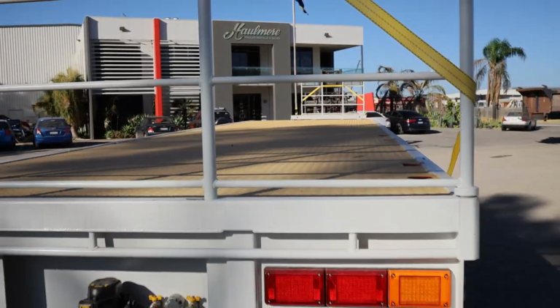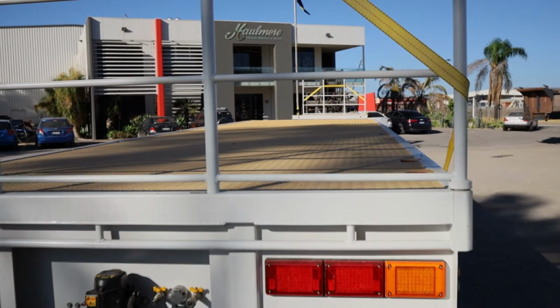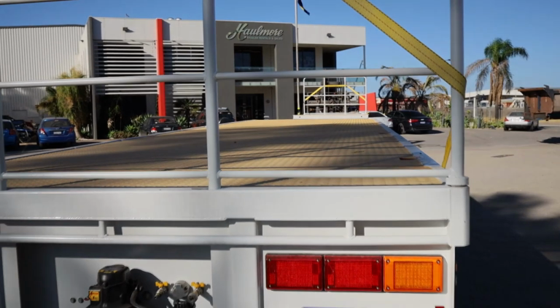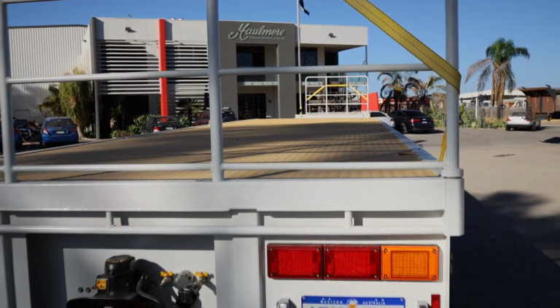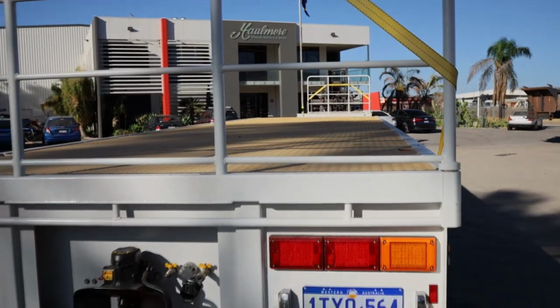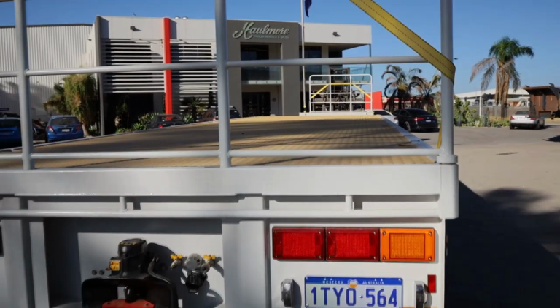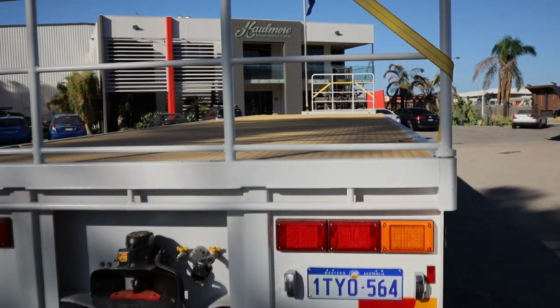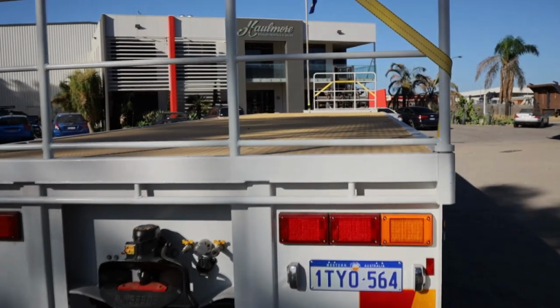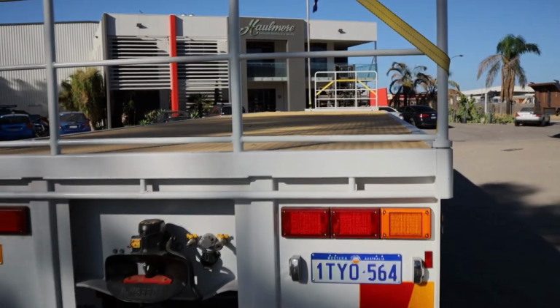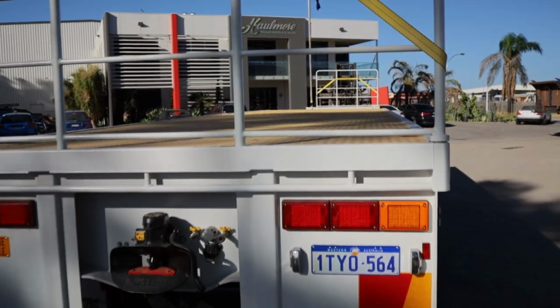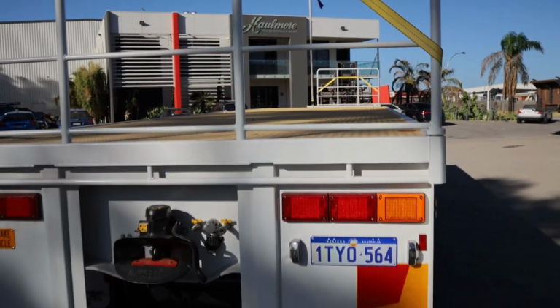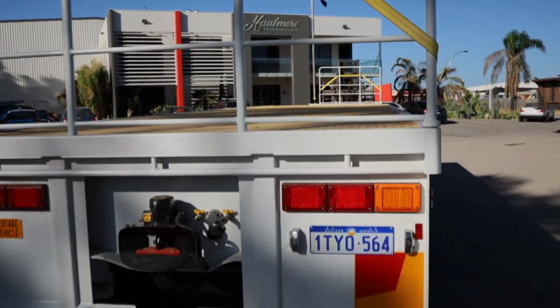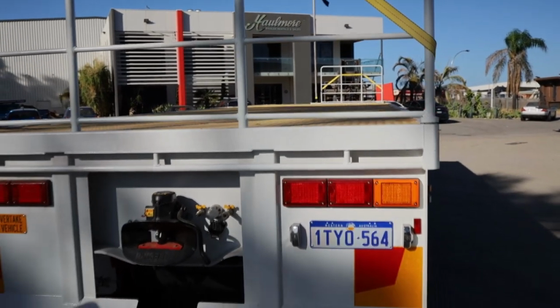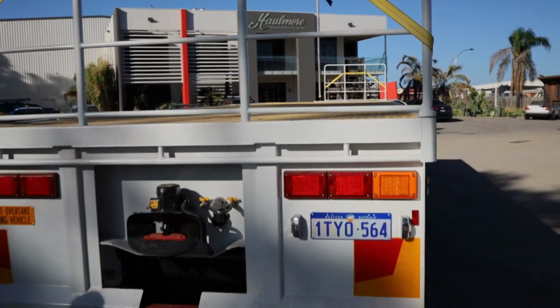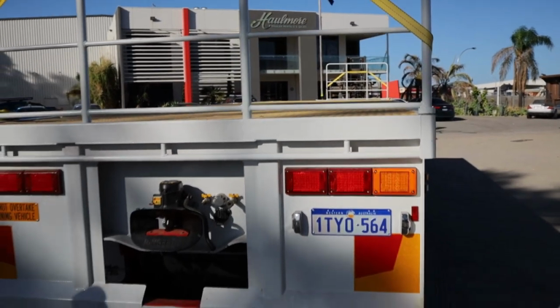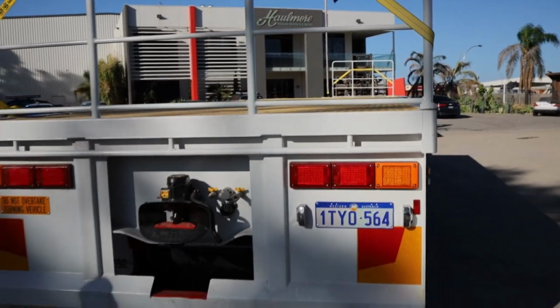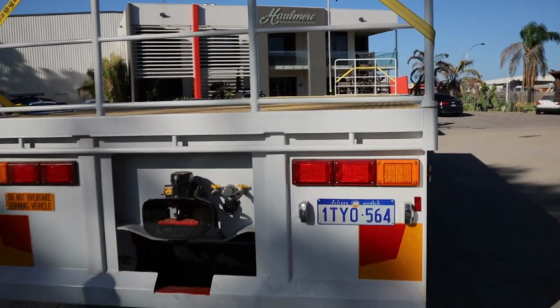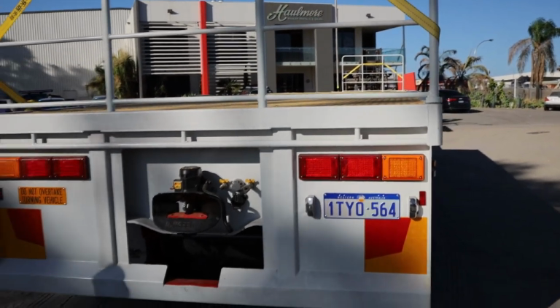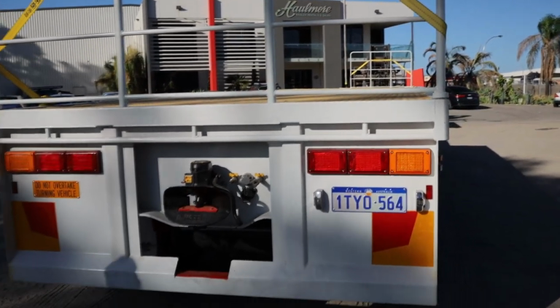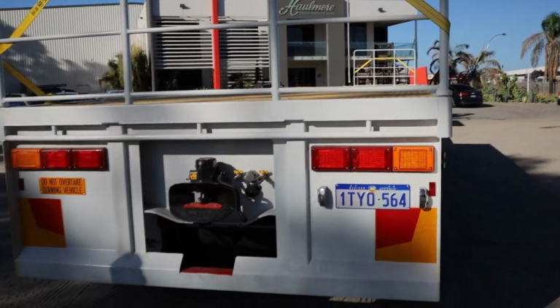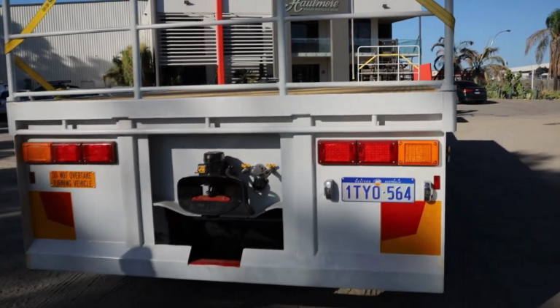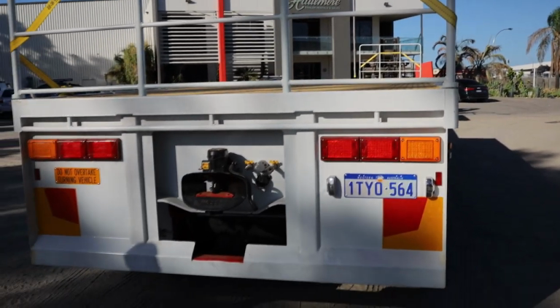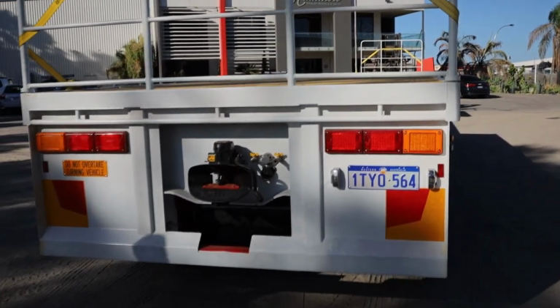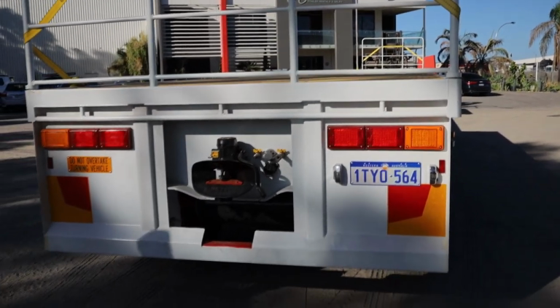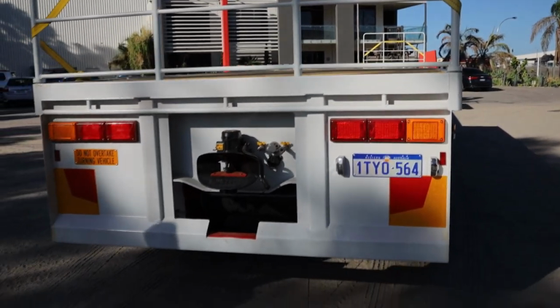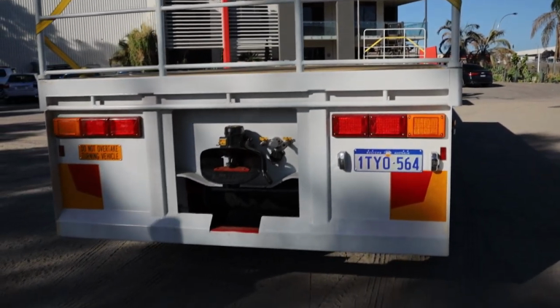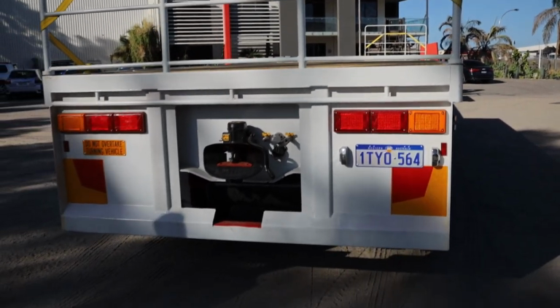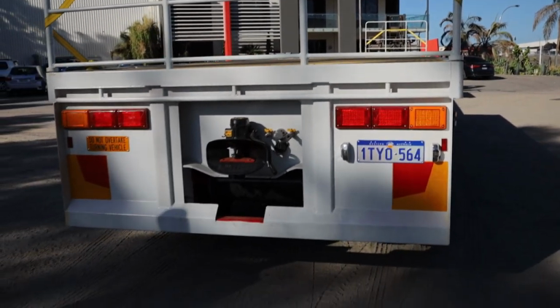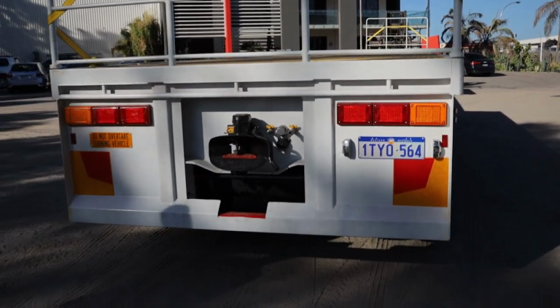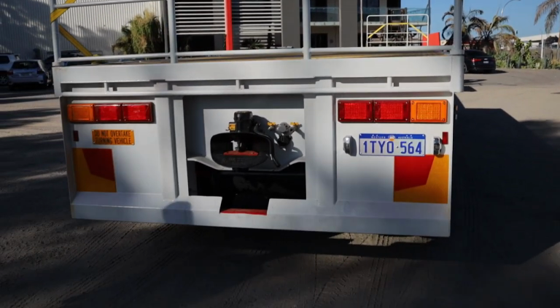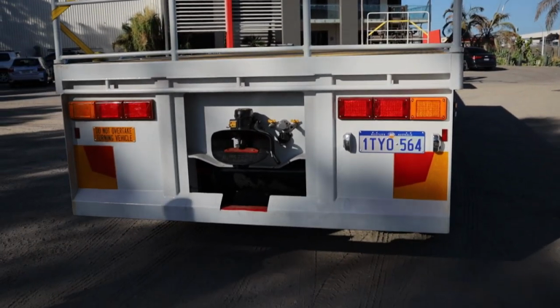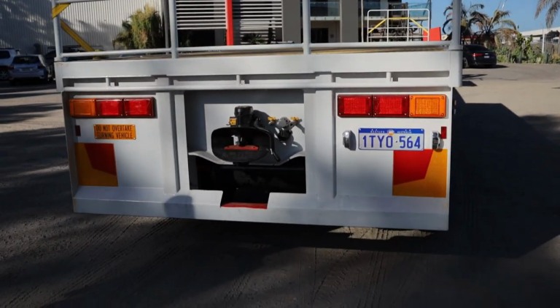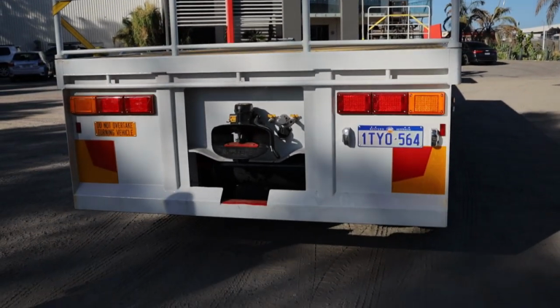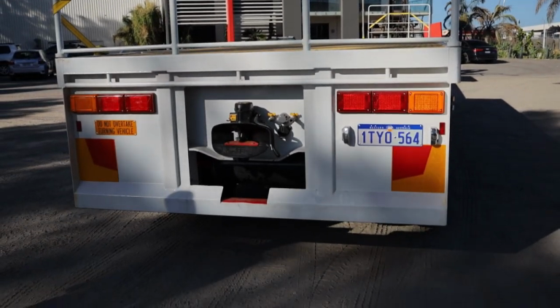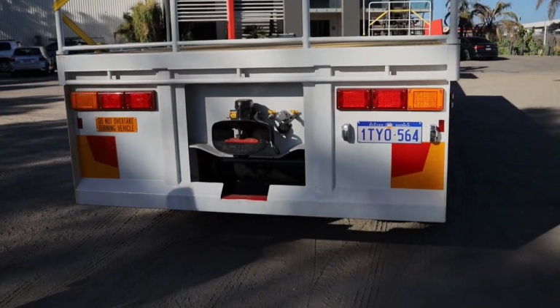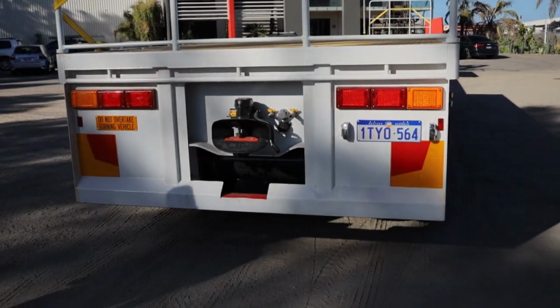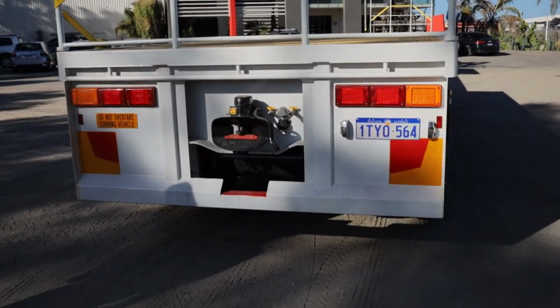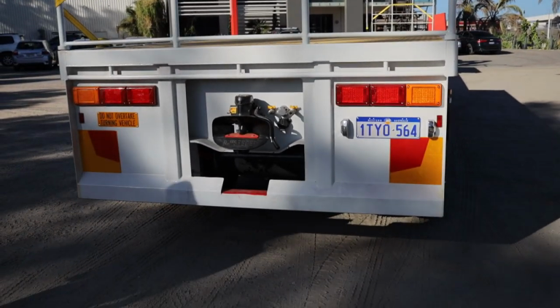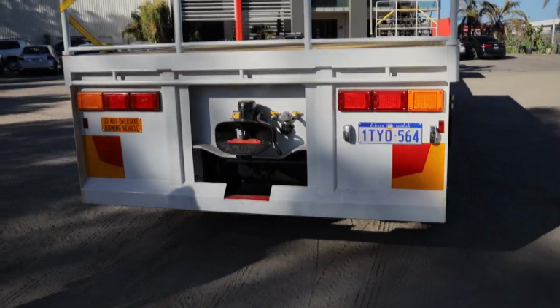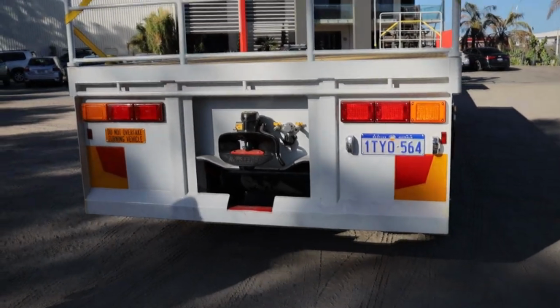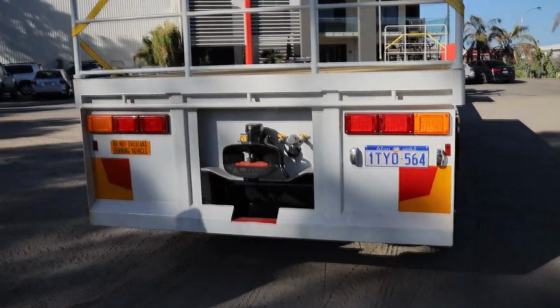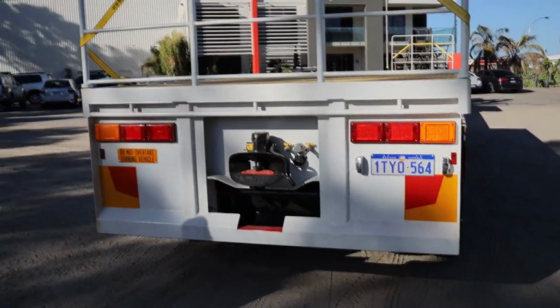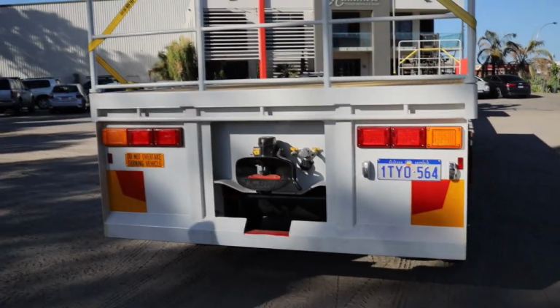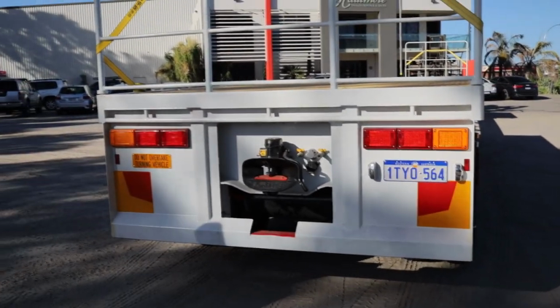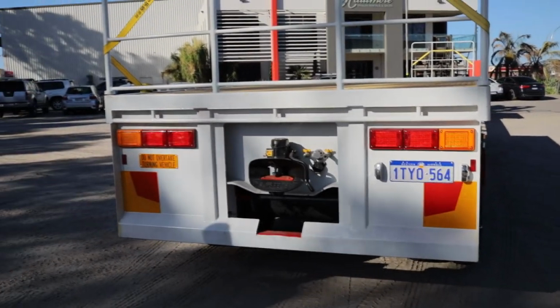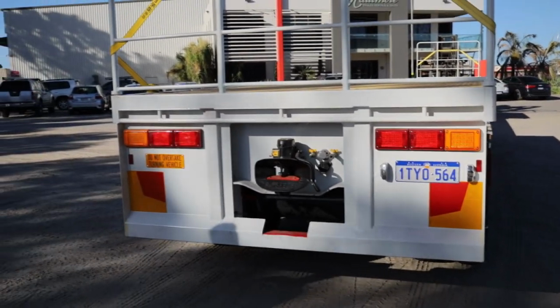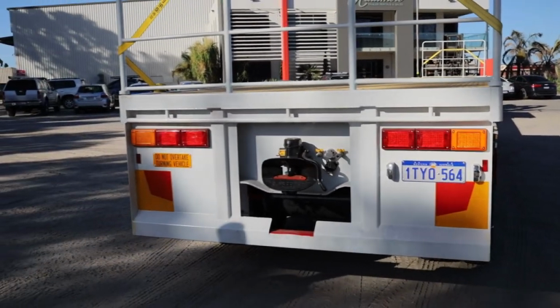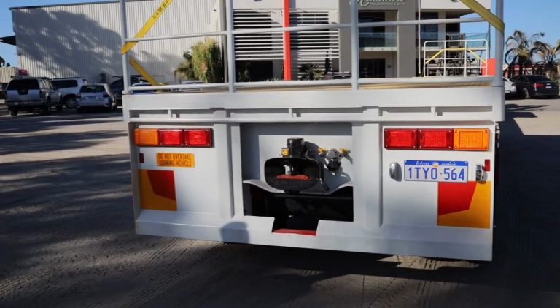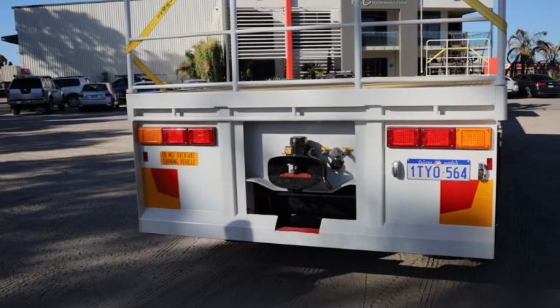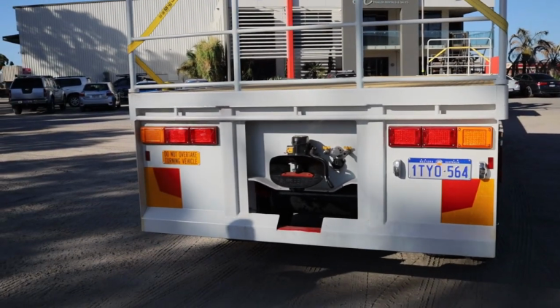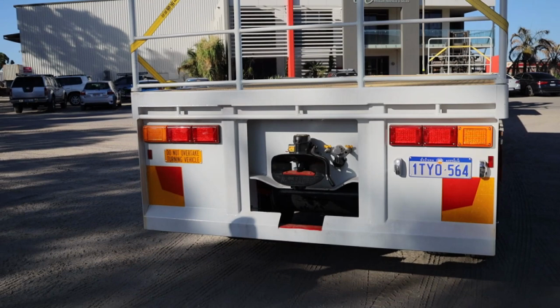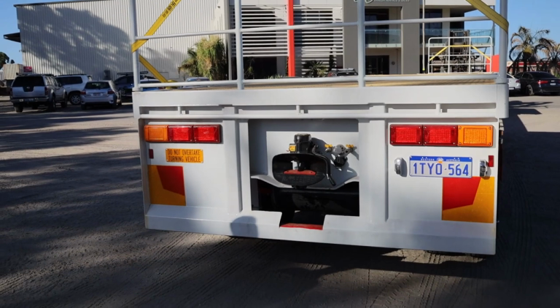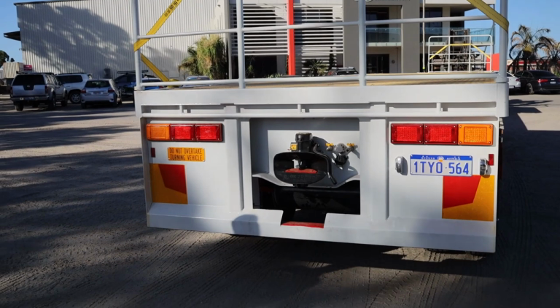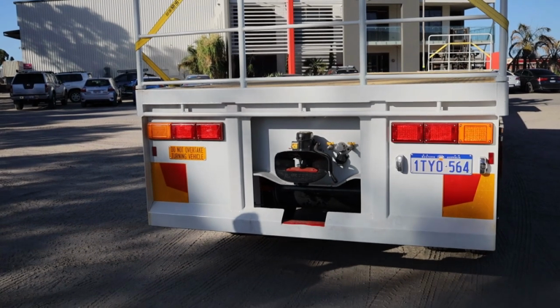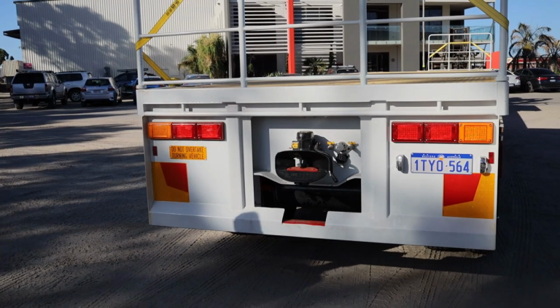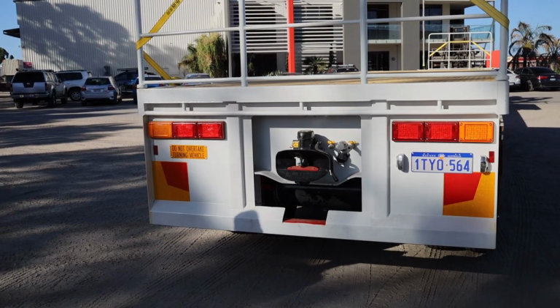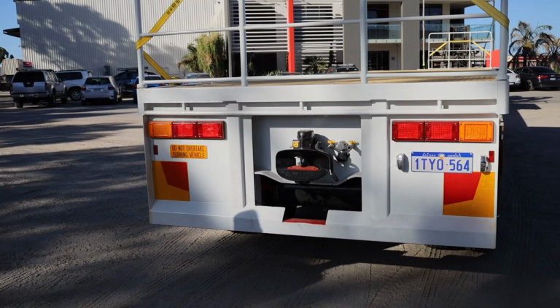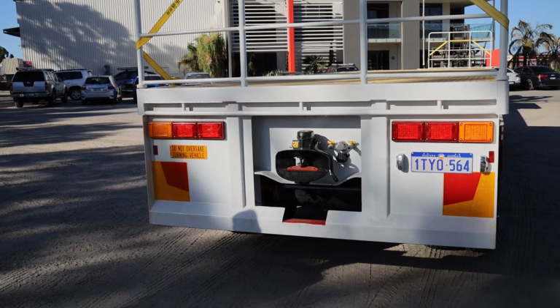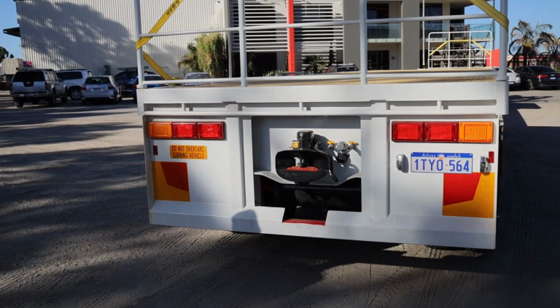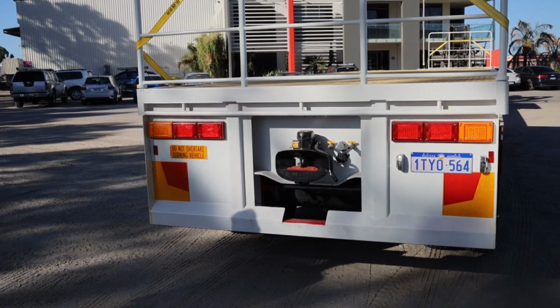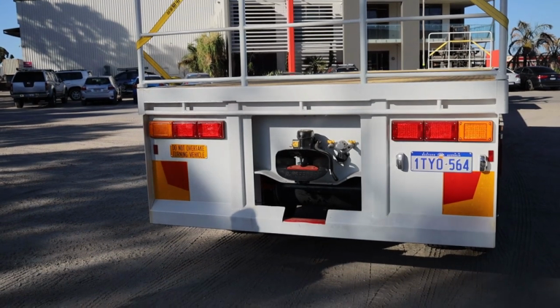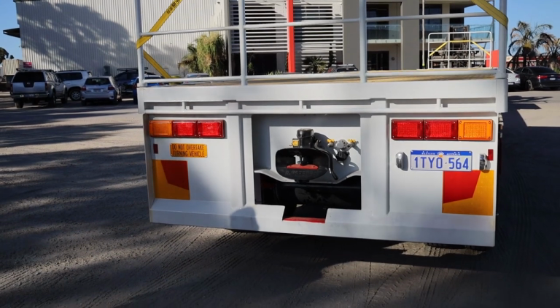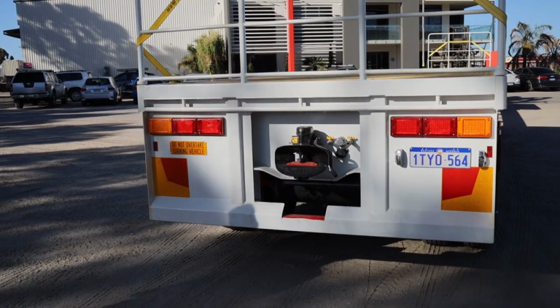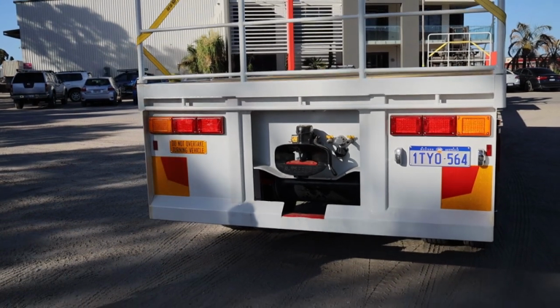Three toolboxes, water tanker, tyre carrier, gates and gate carrier if required.